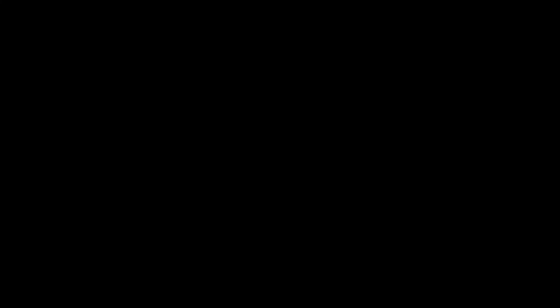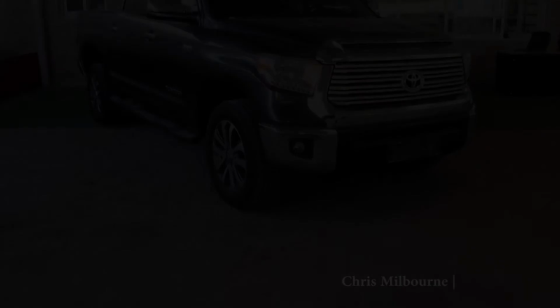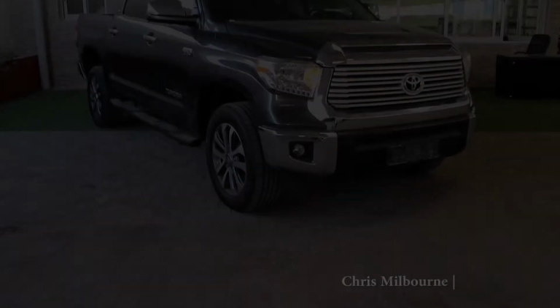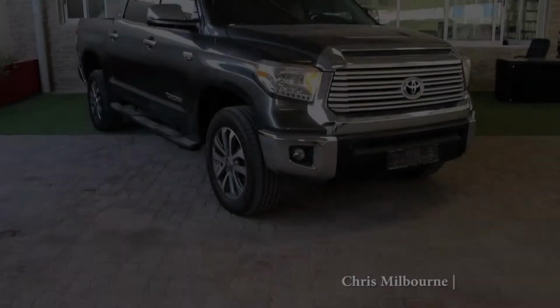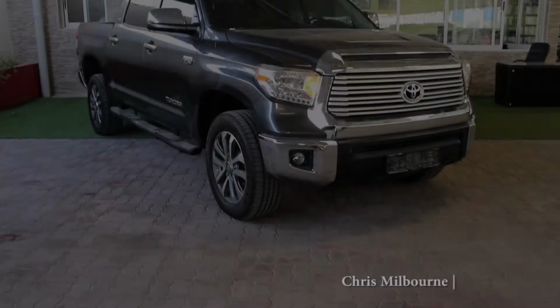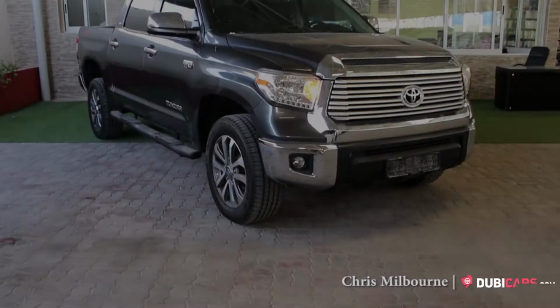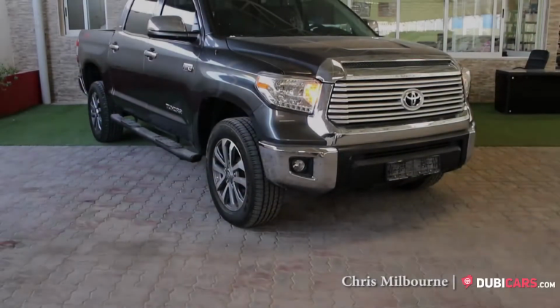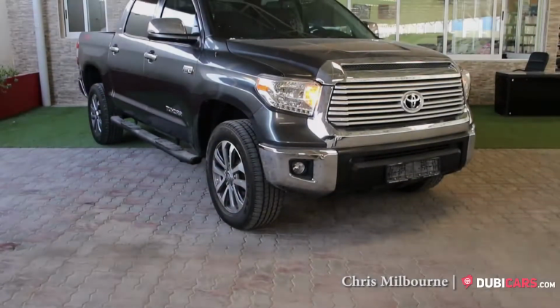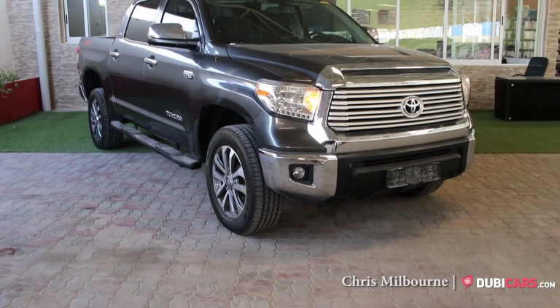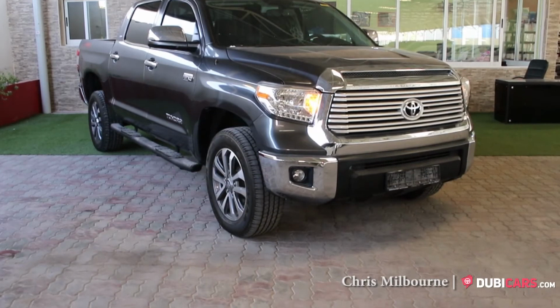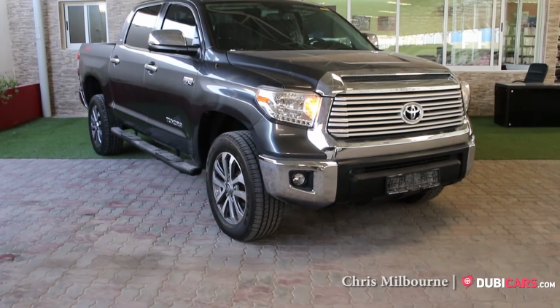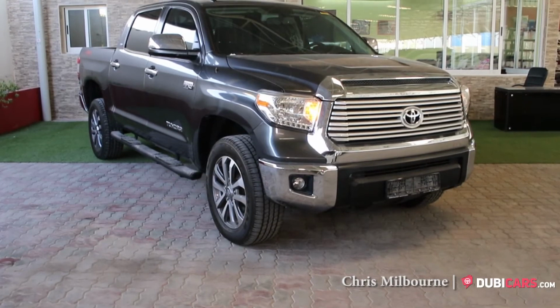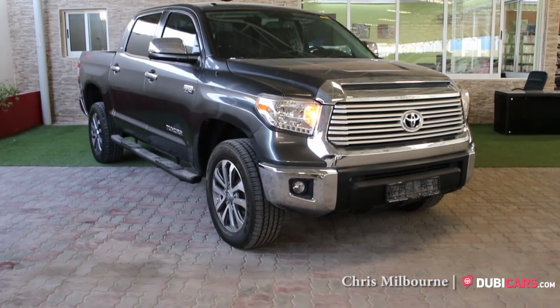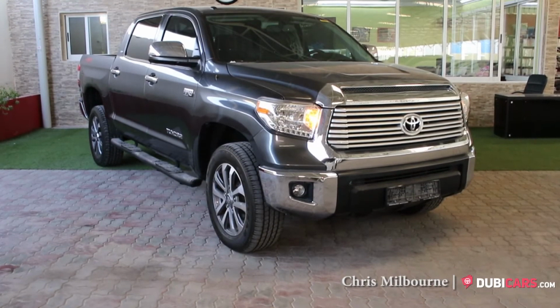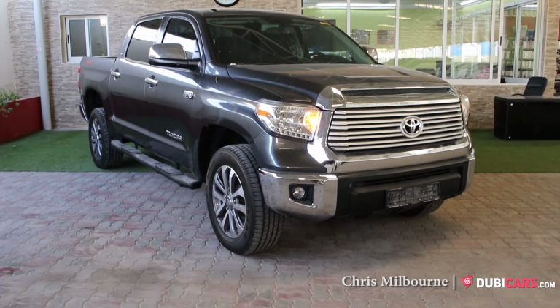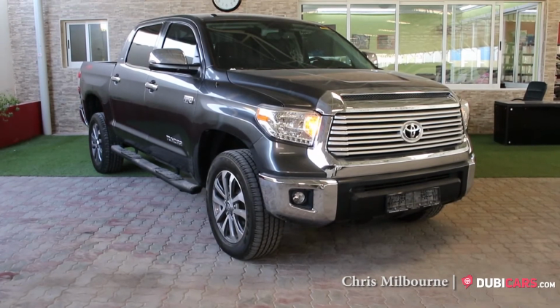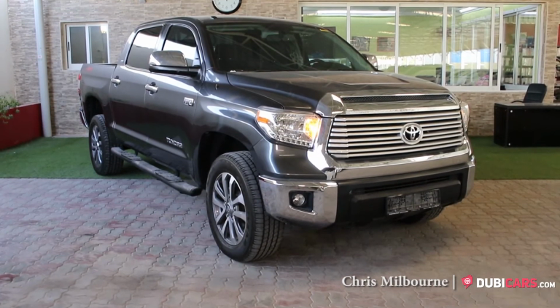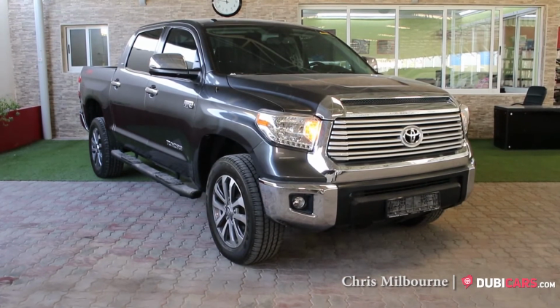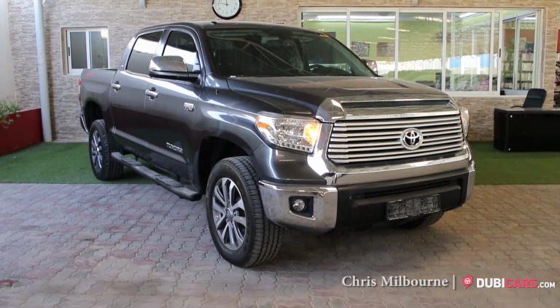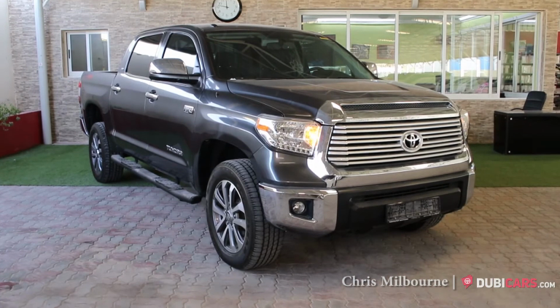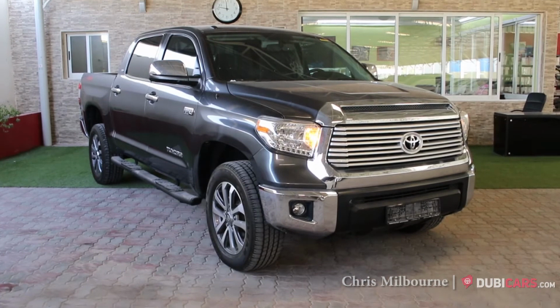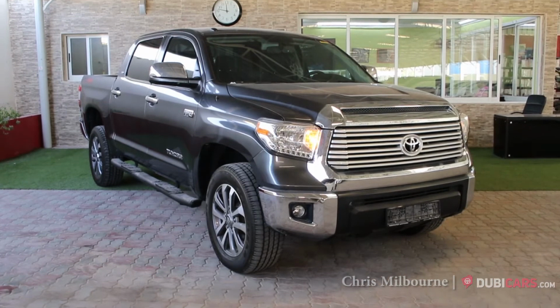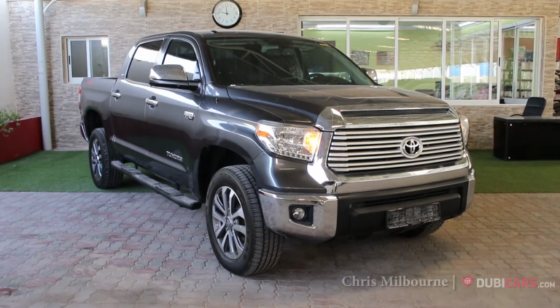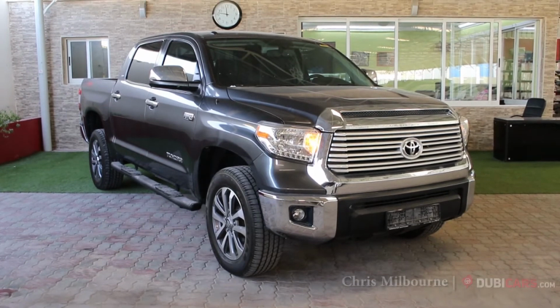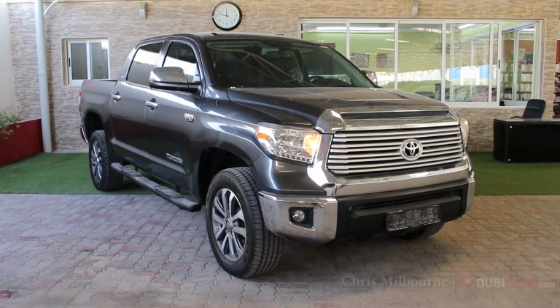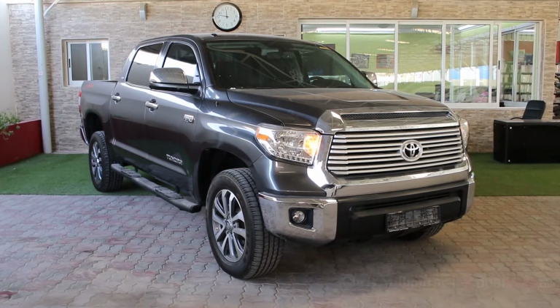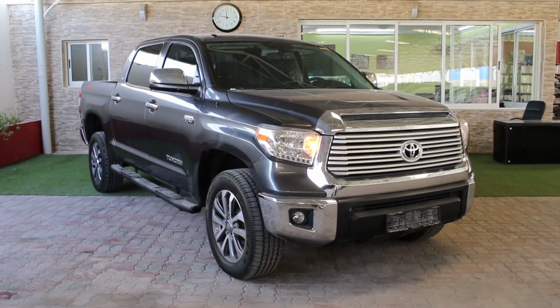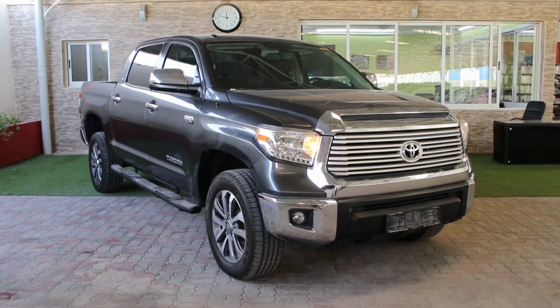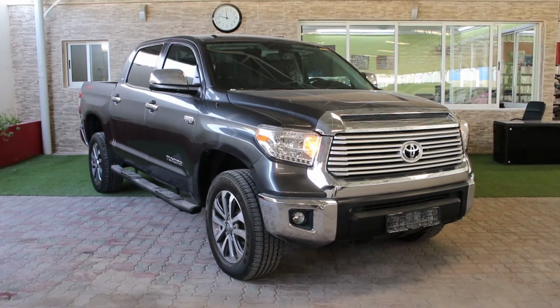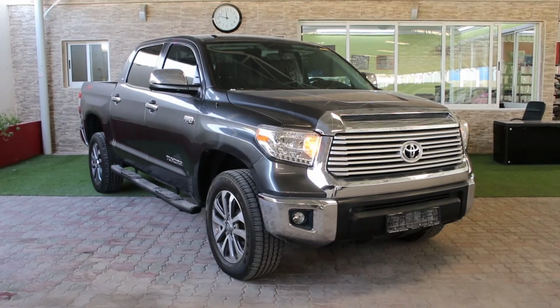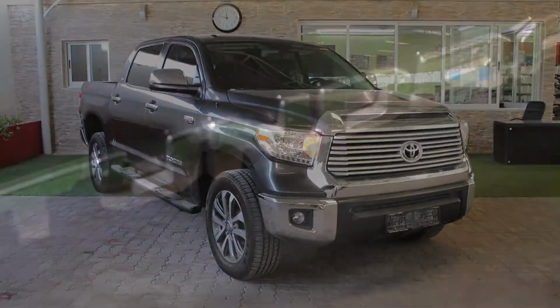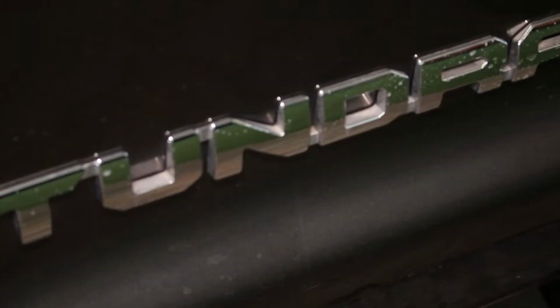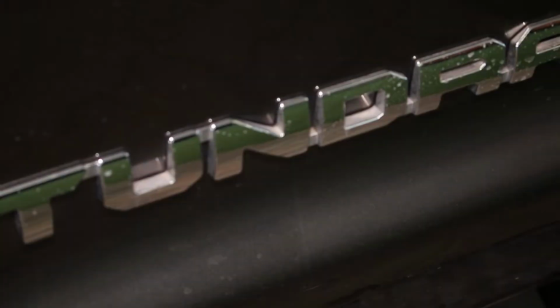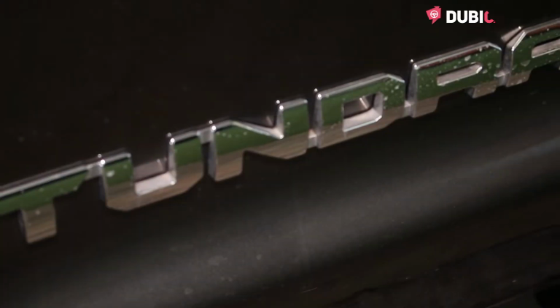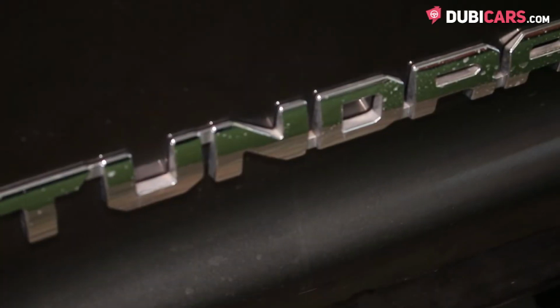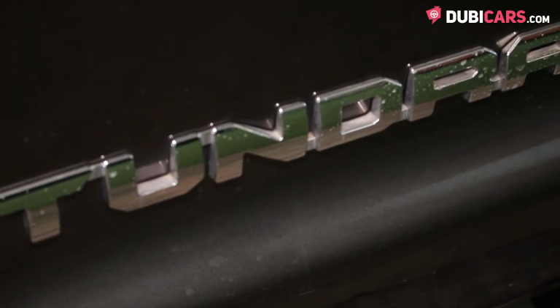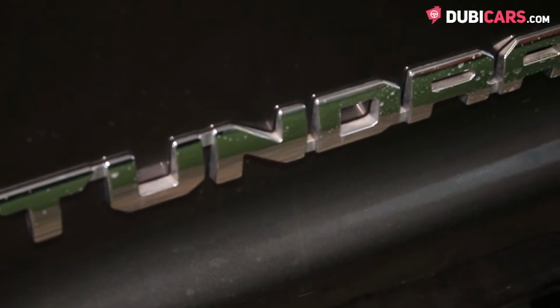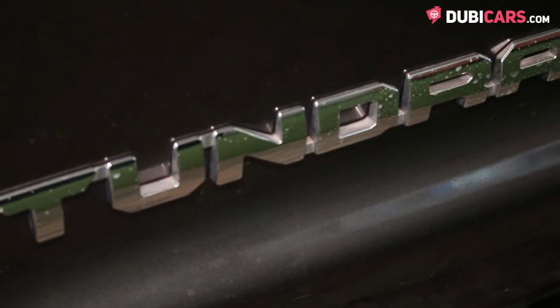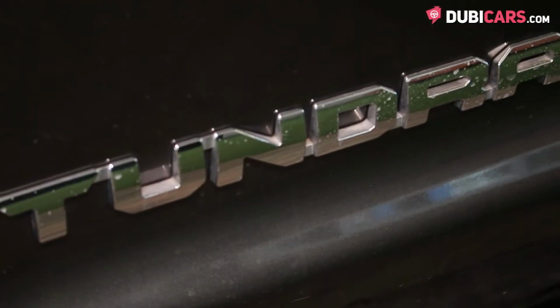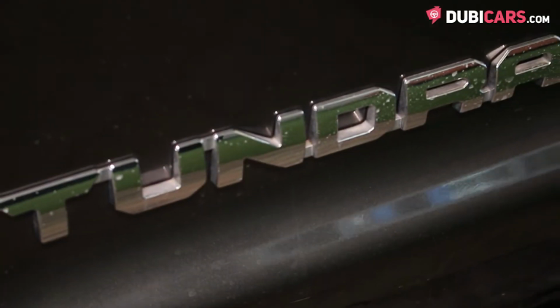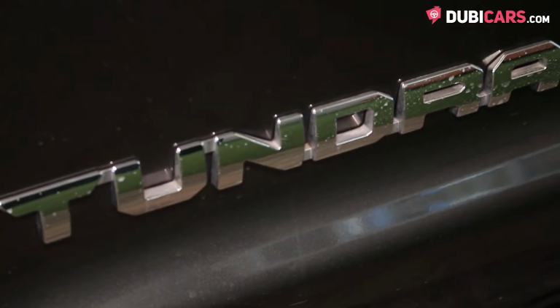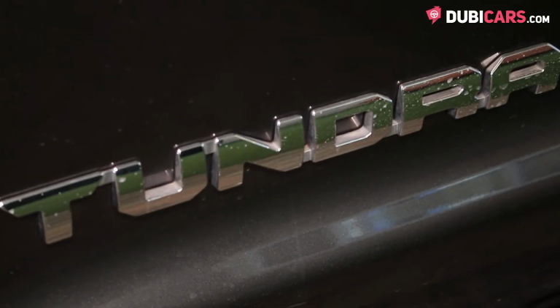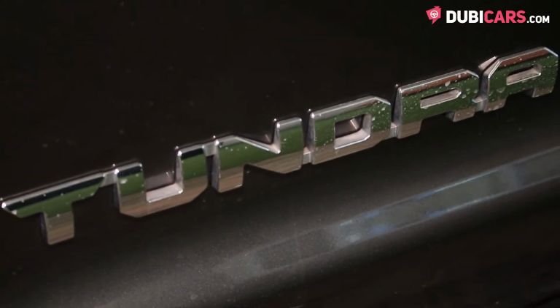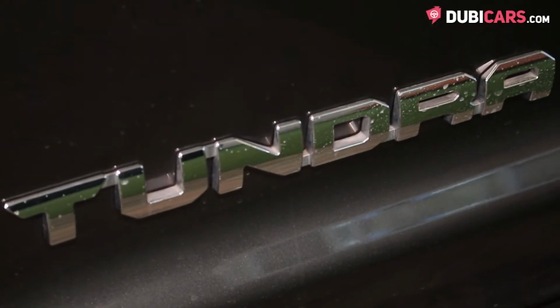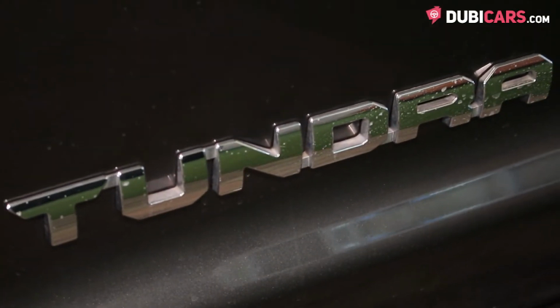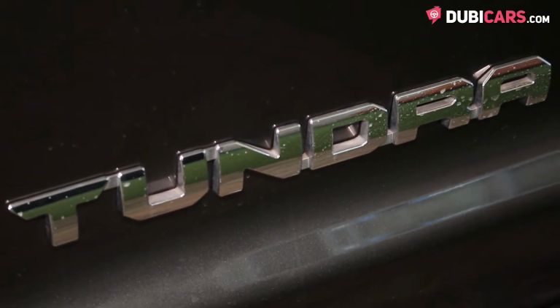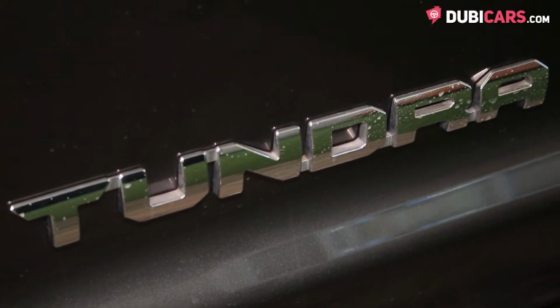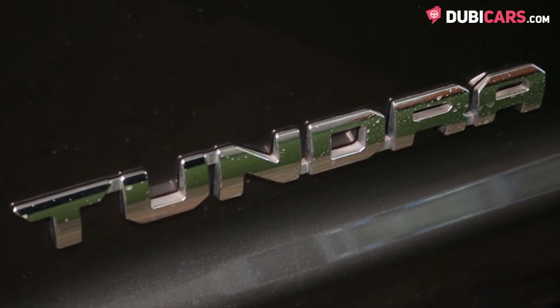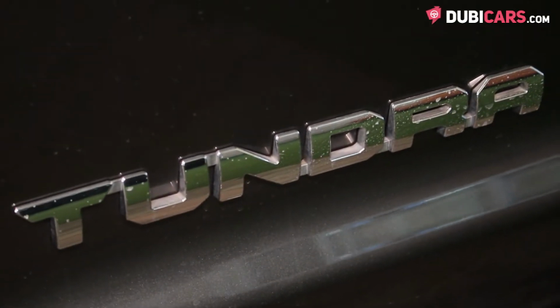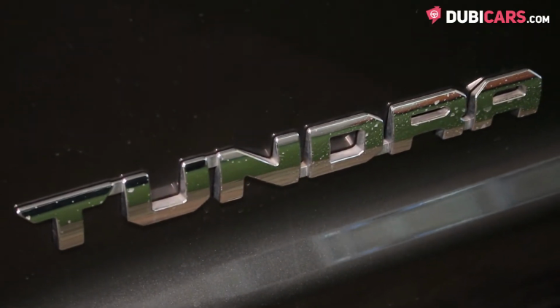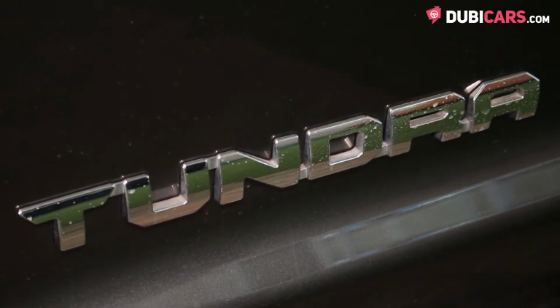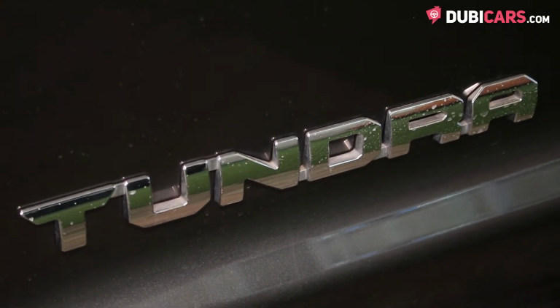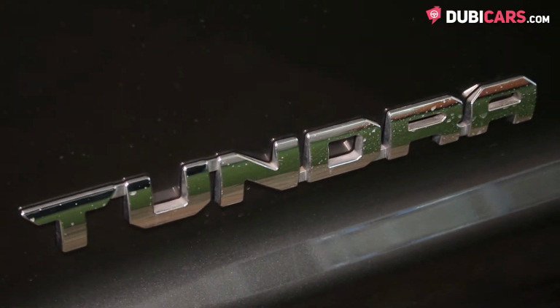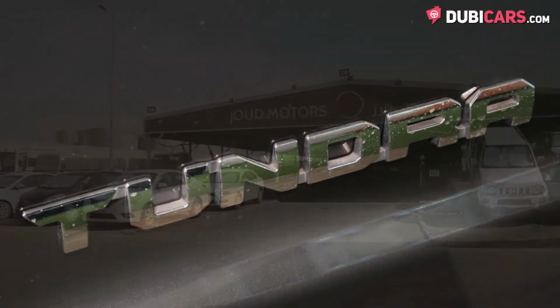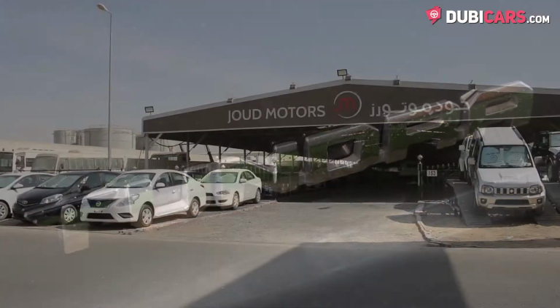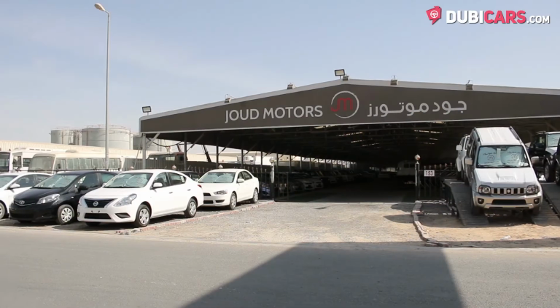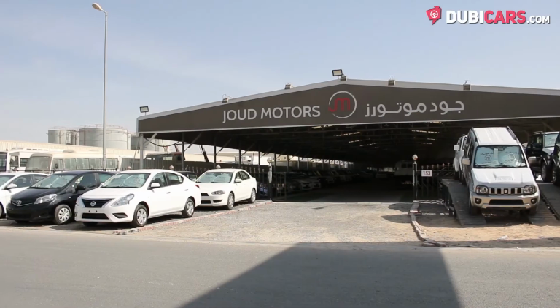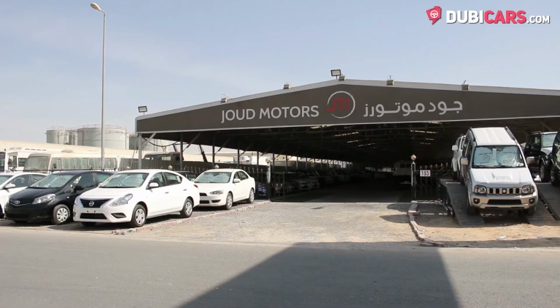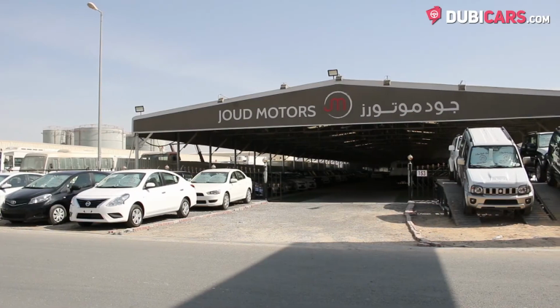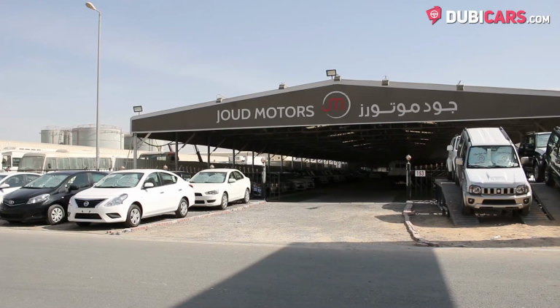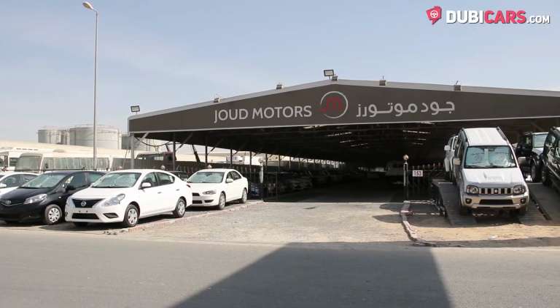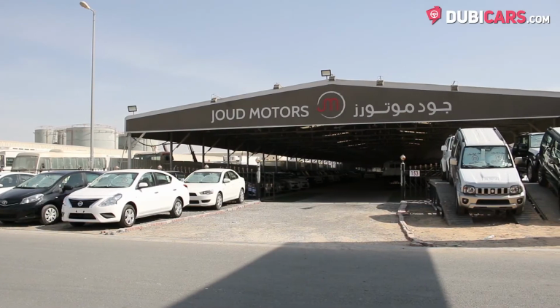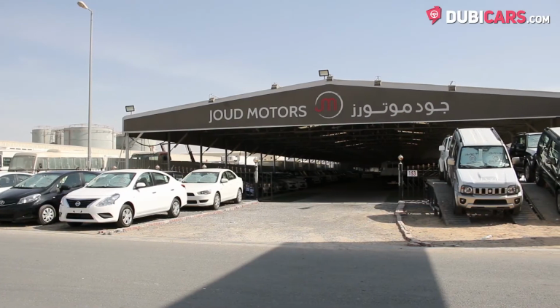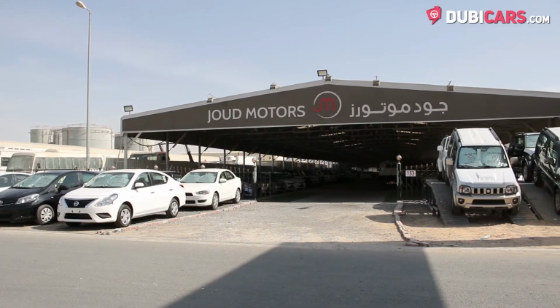Hello there, this is Chris at DoobieCars.com, and this is a 2016 Toyota Tundra for sale at Jowd Motors.